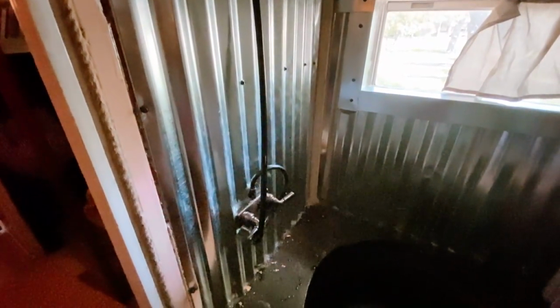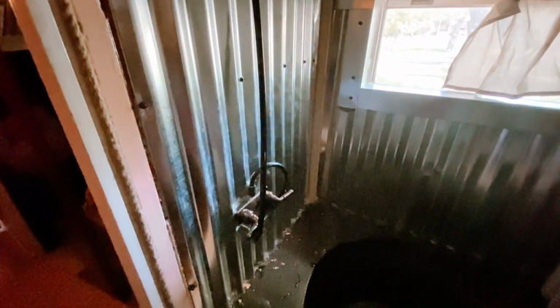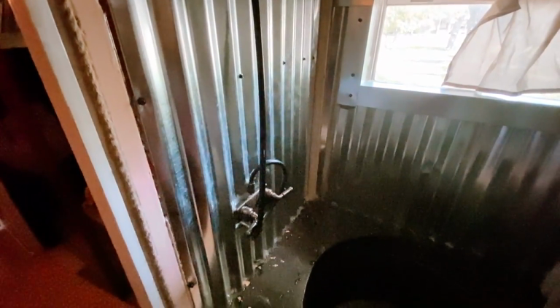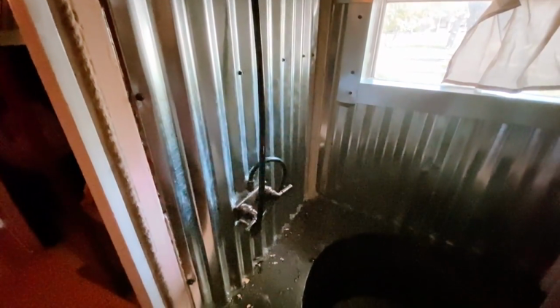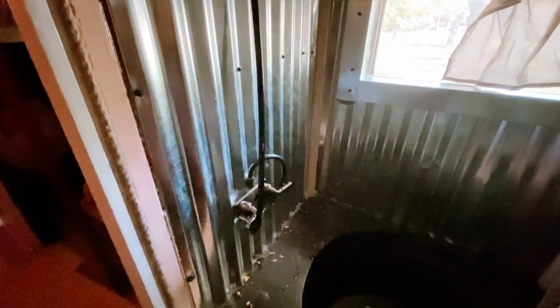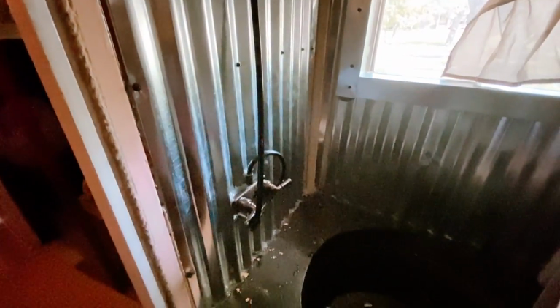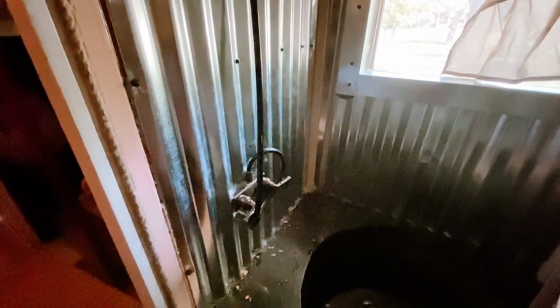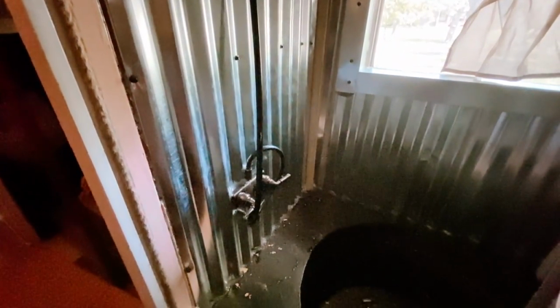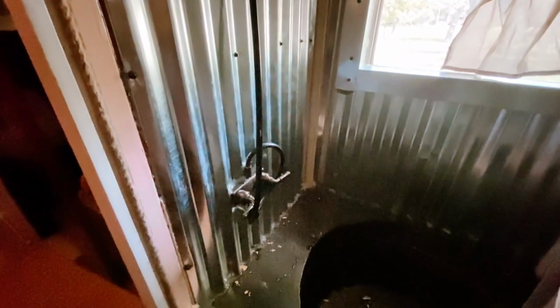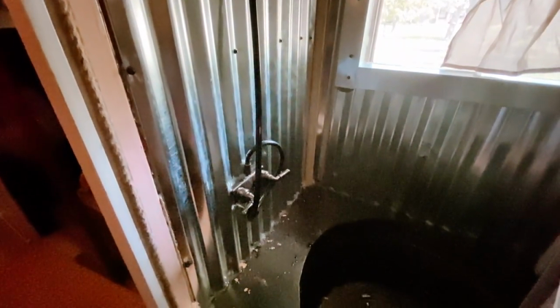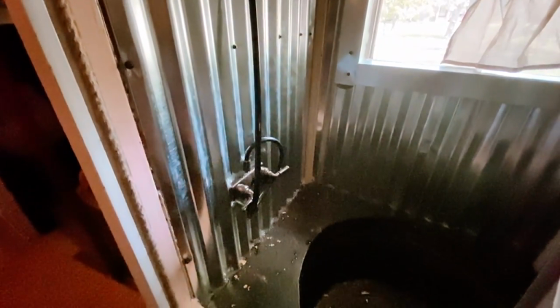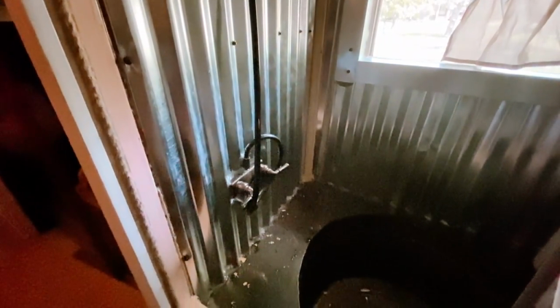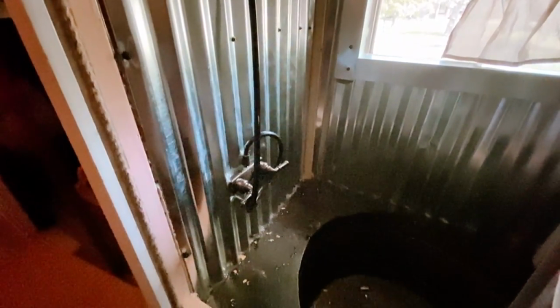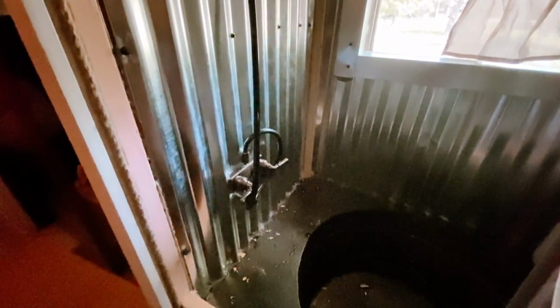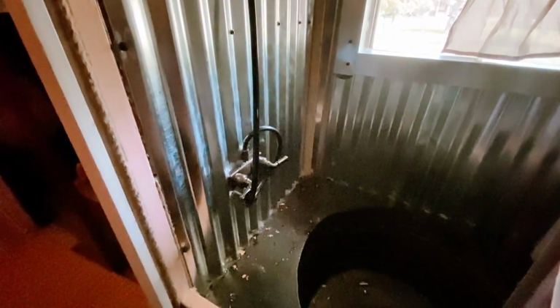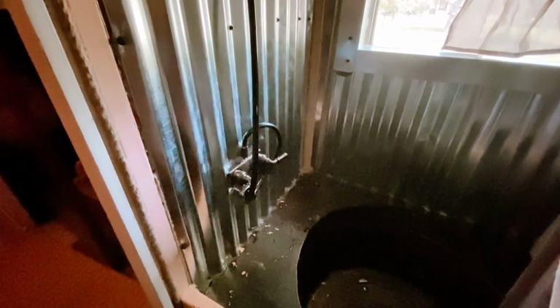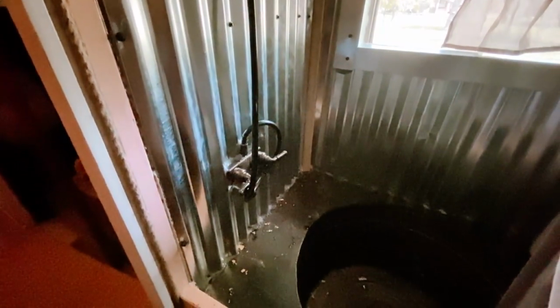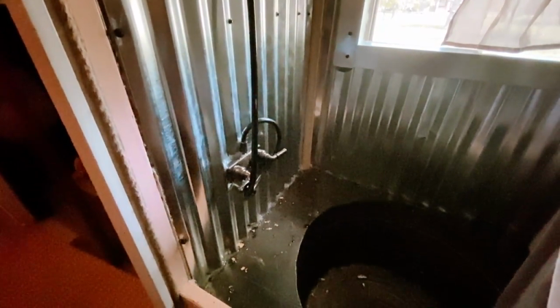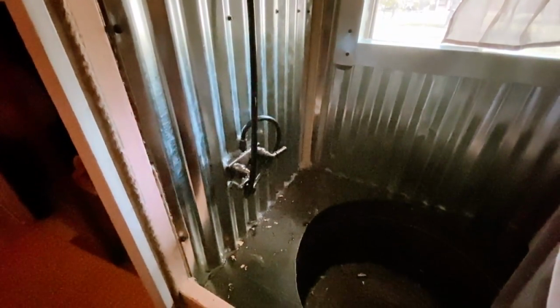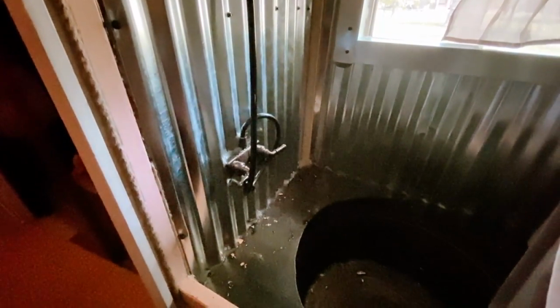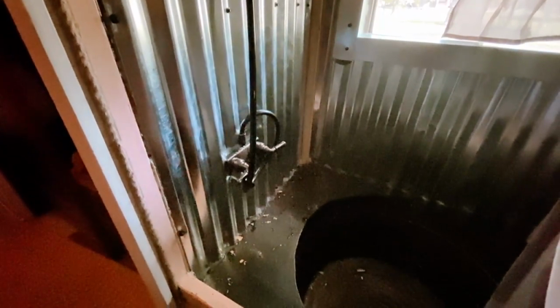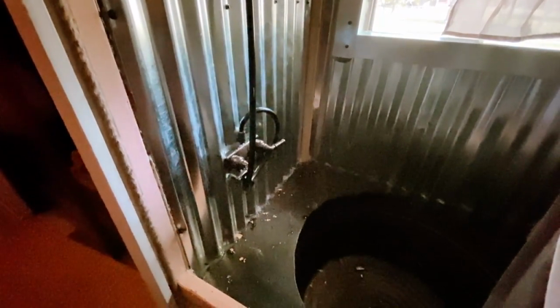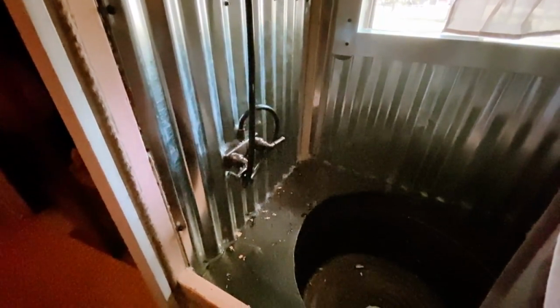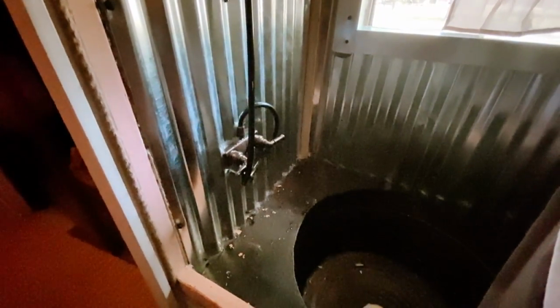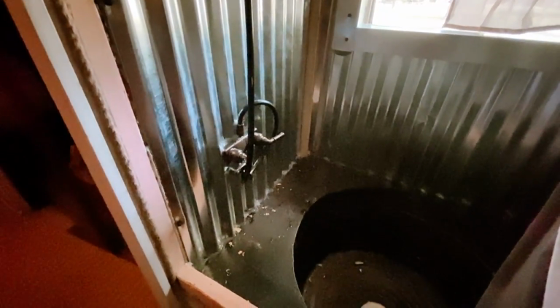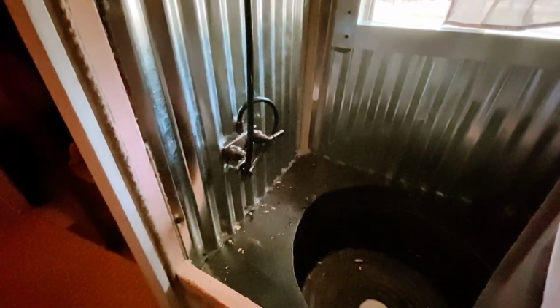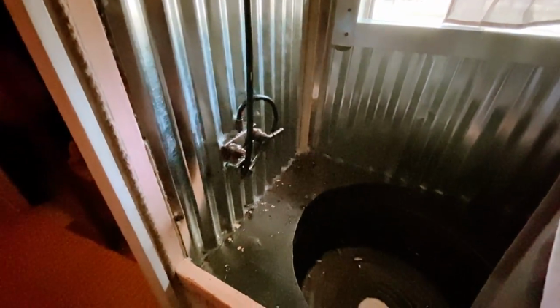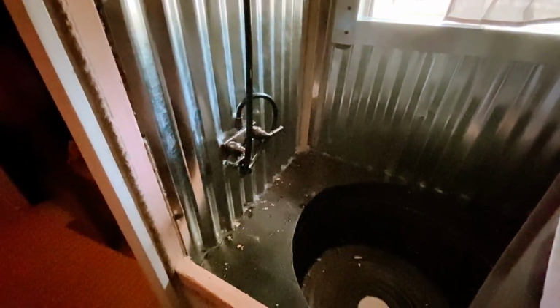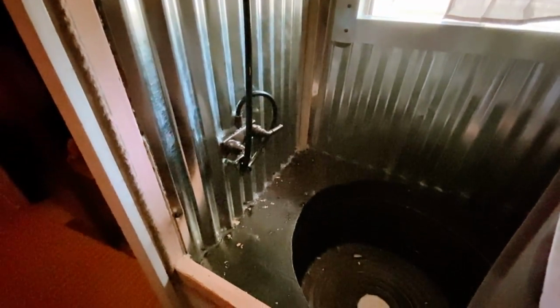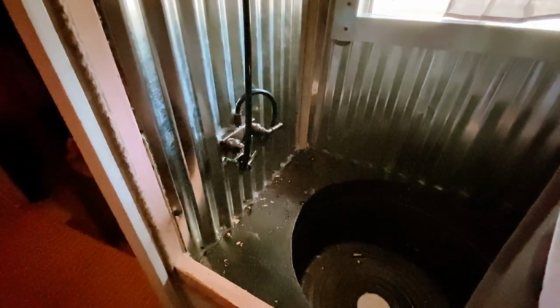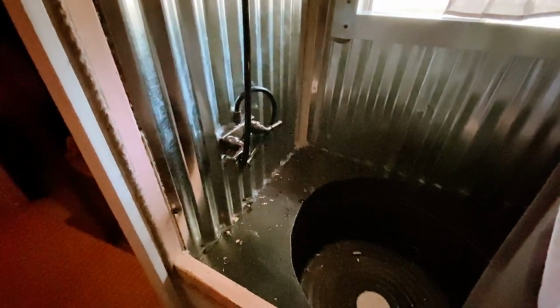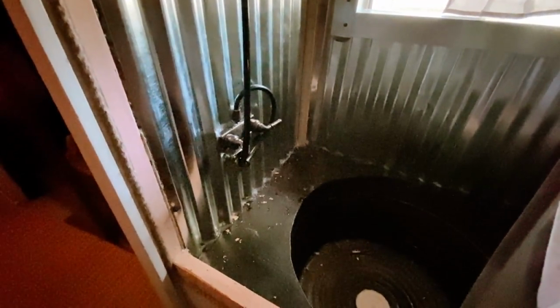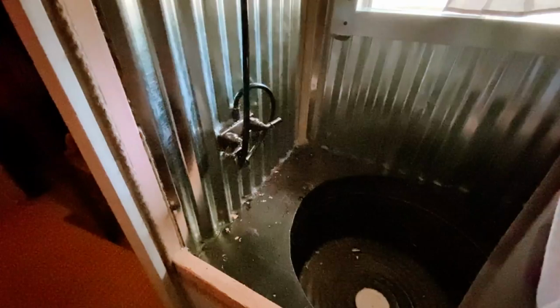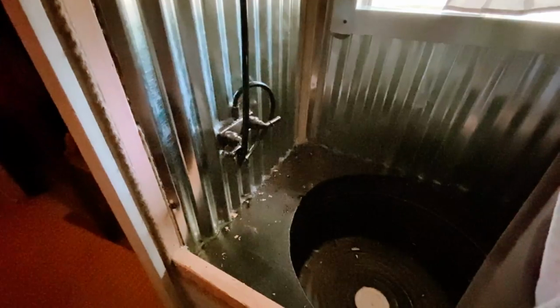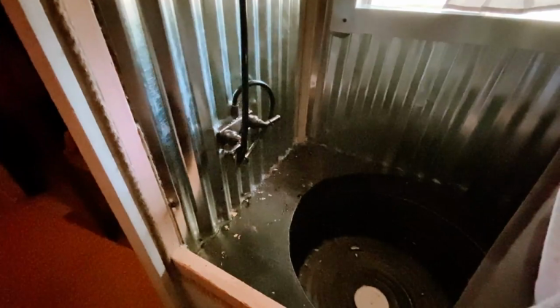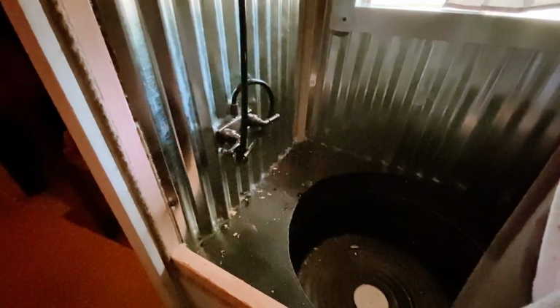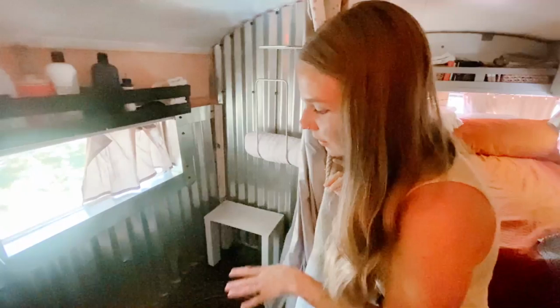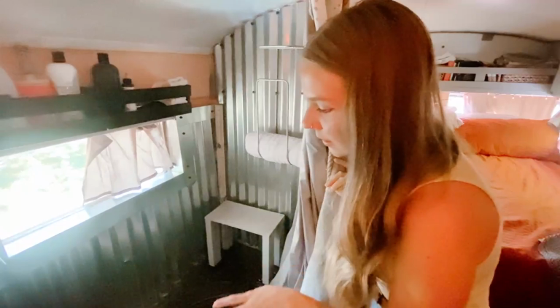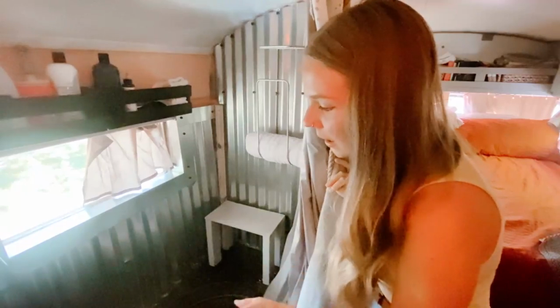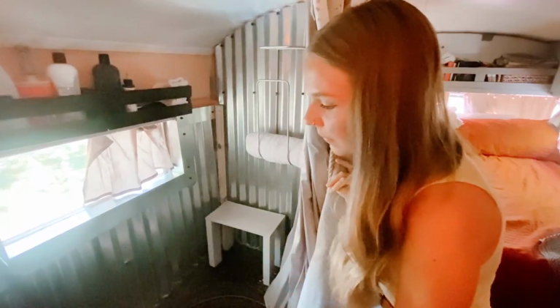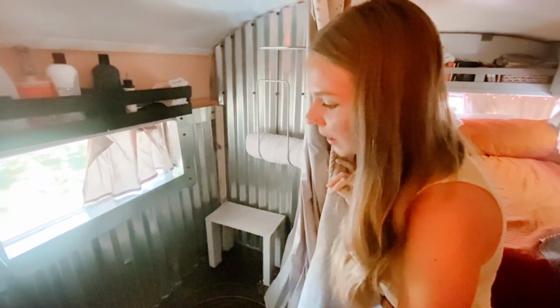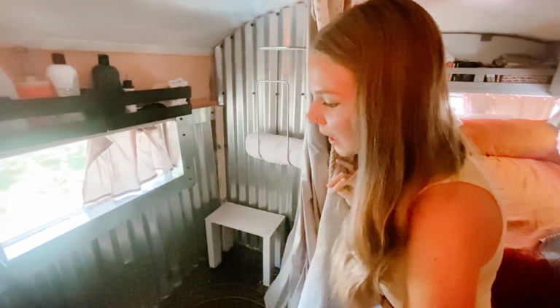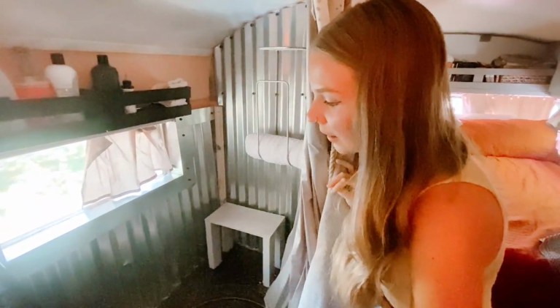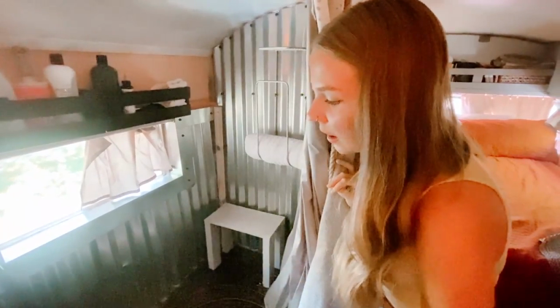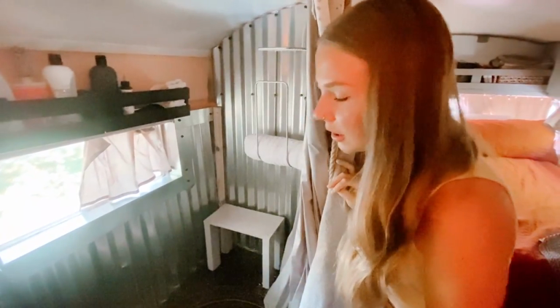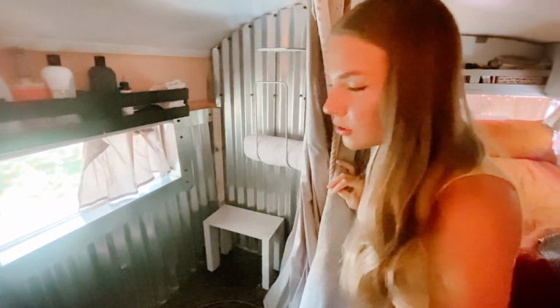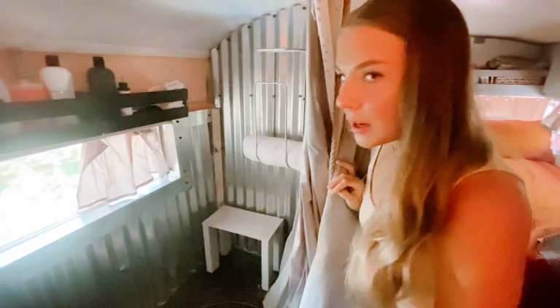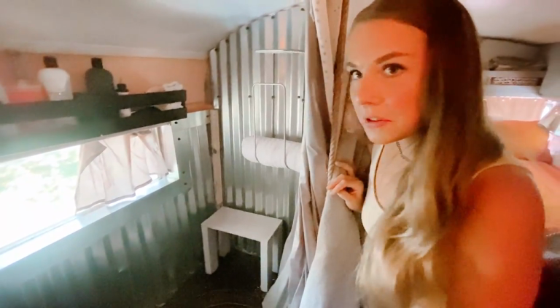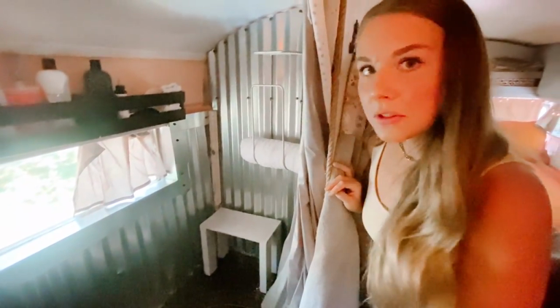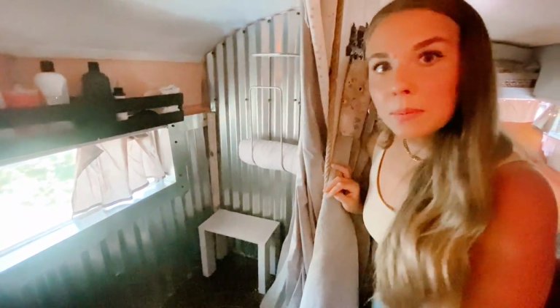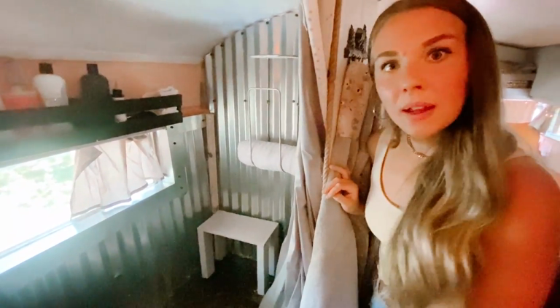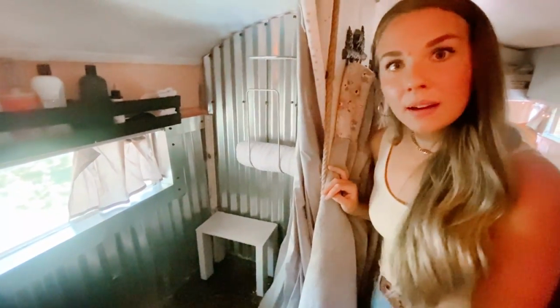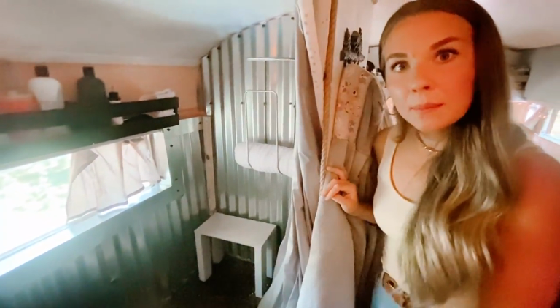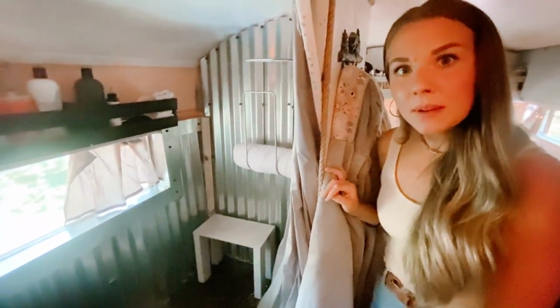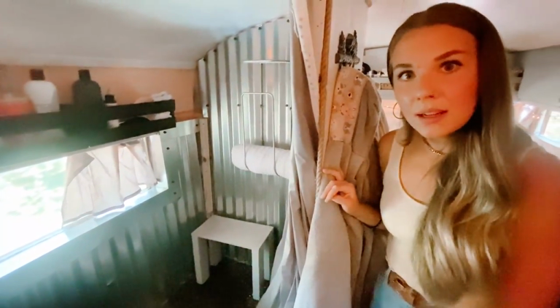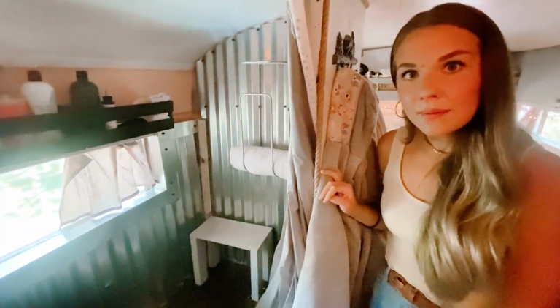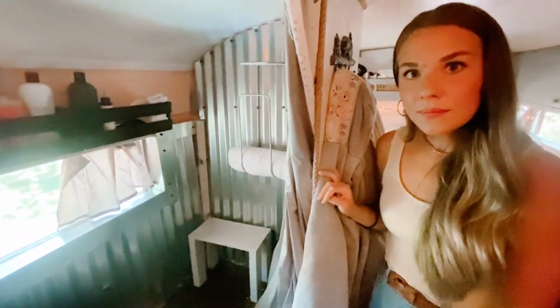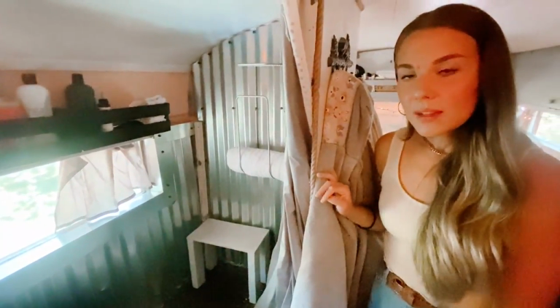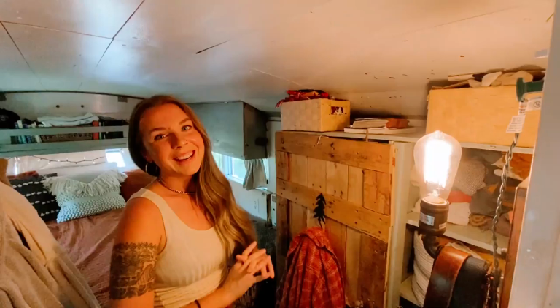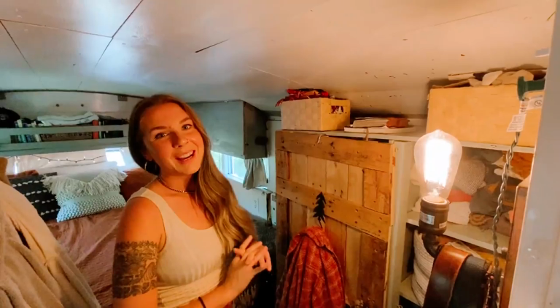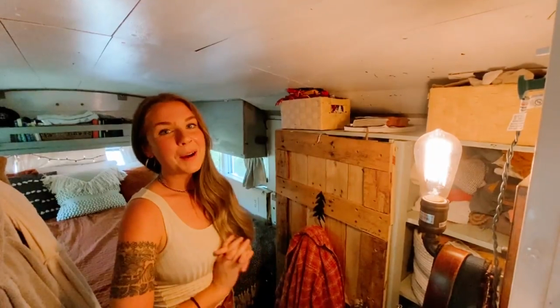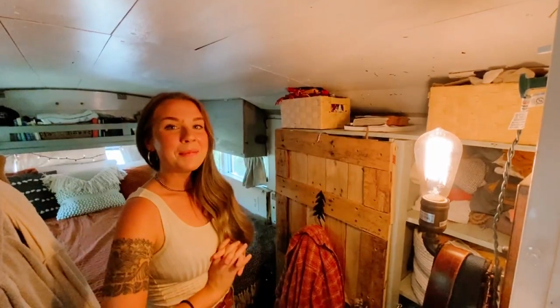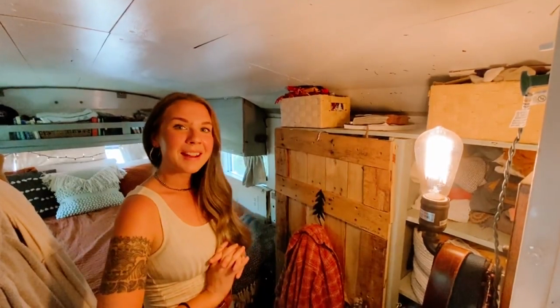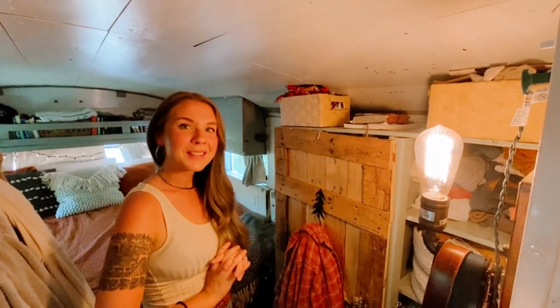This bathtub was just a $30 galvanized steel tub that I got at Tractor Supply Company. Up next we have our closet.